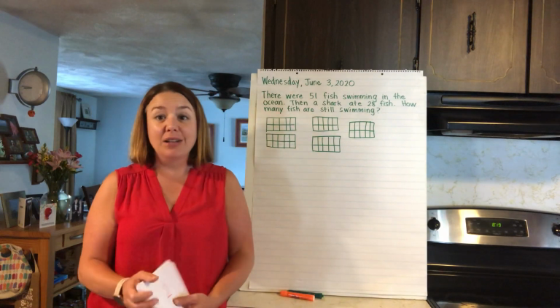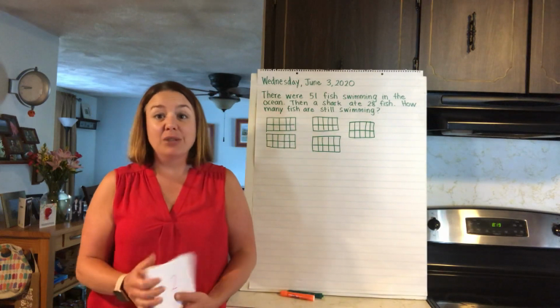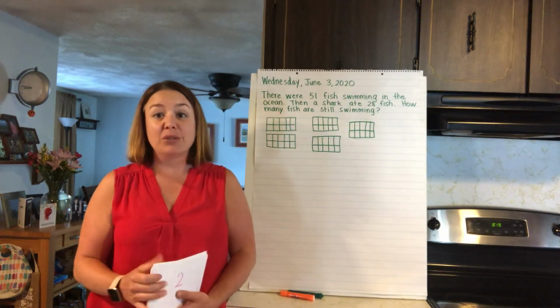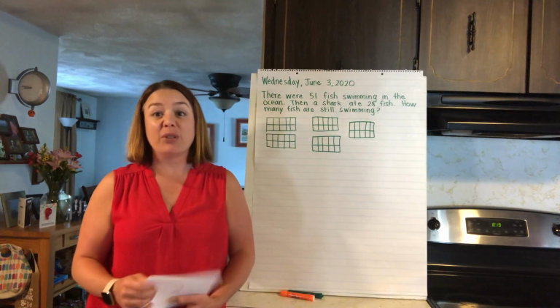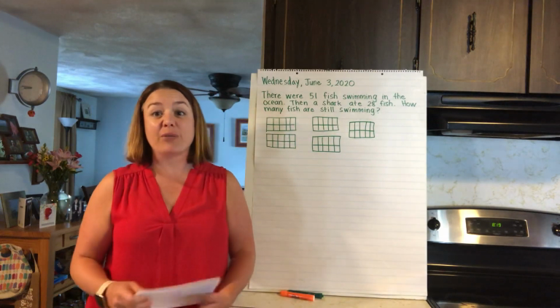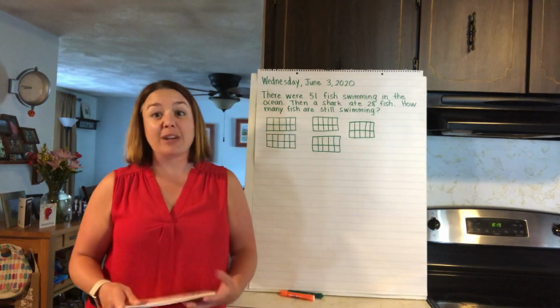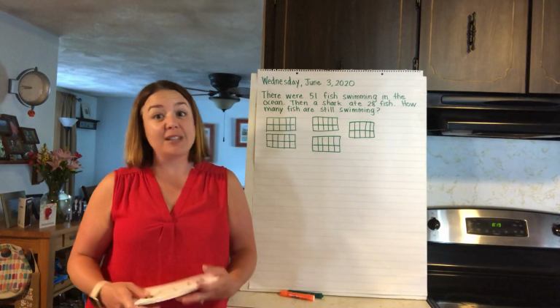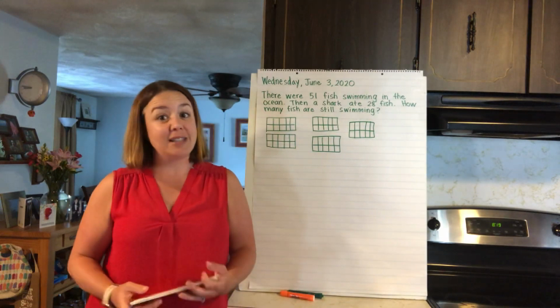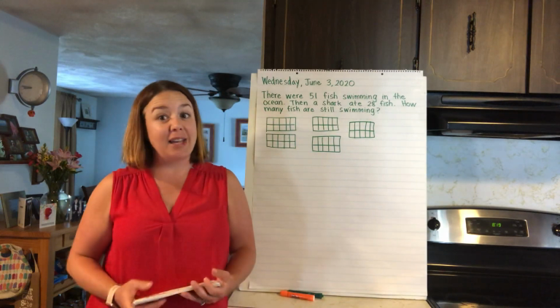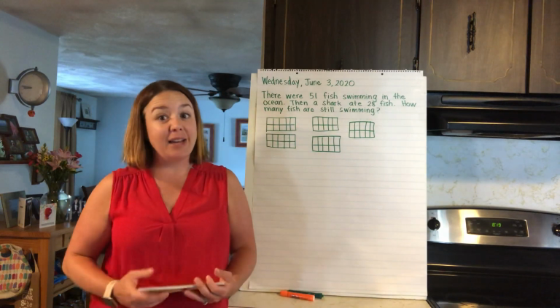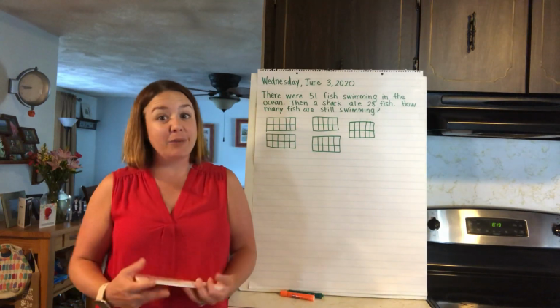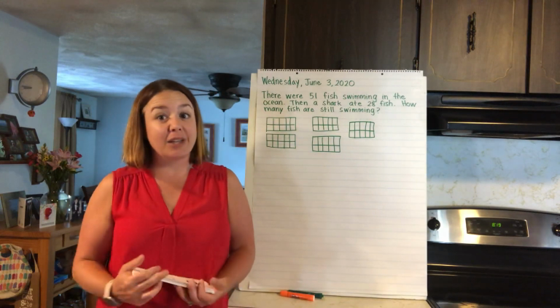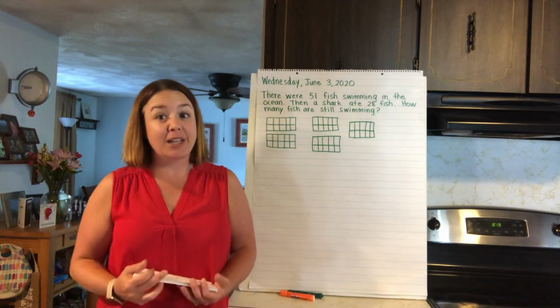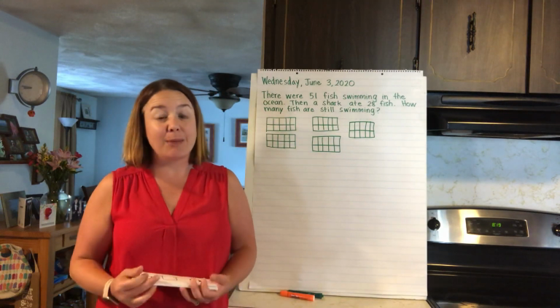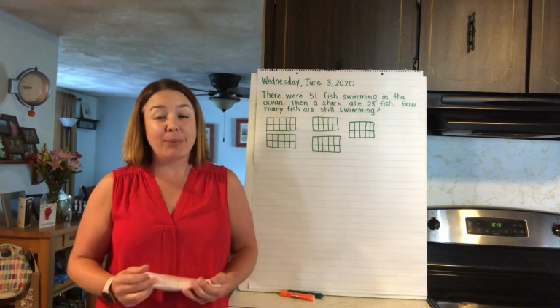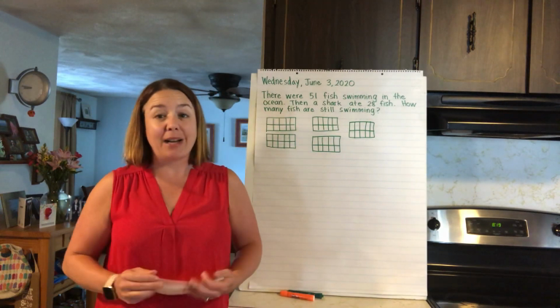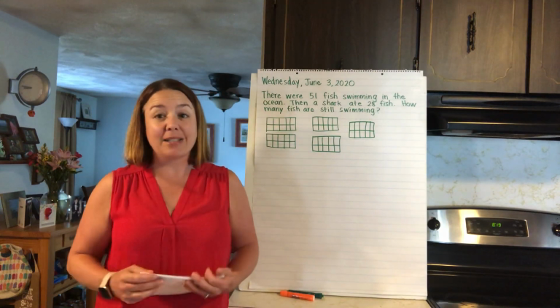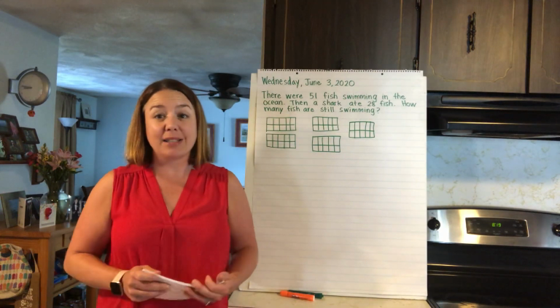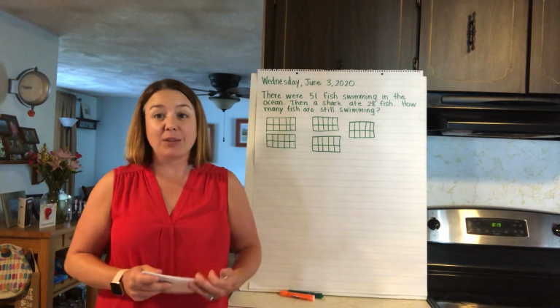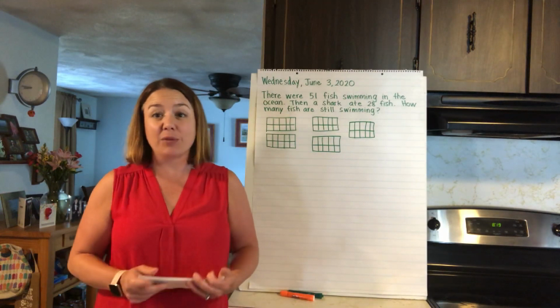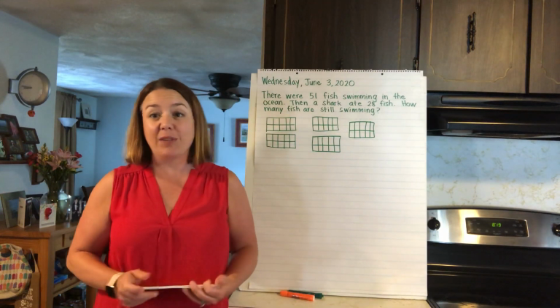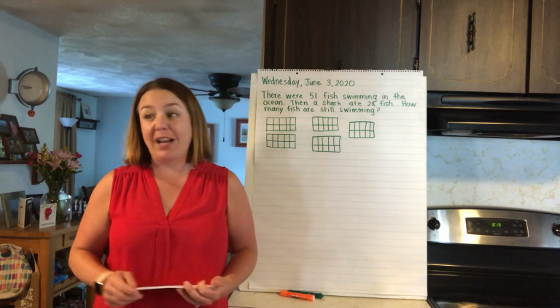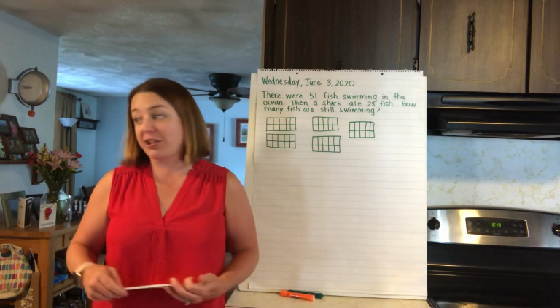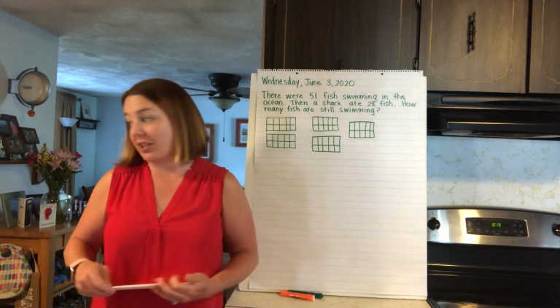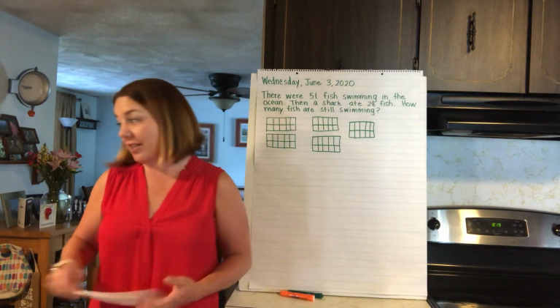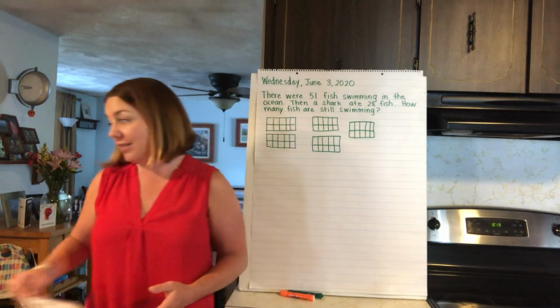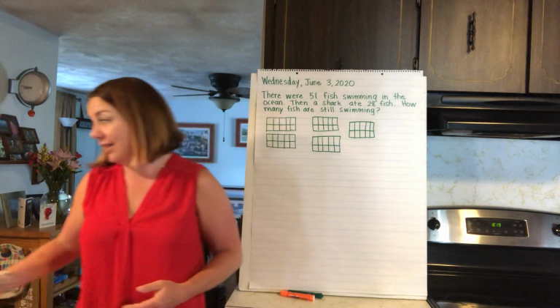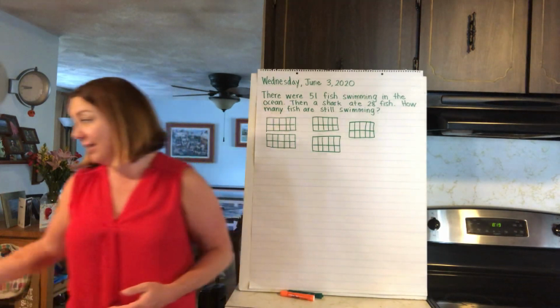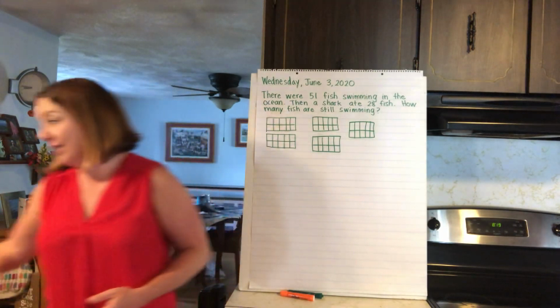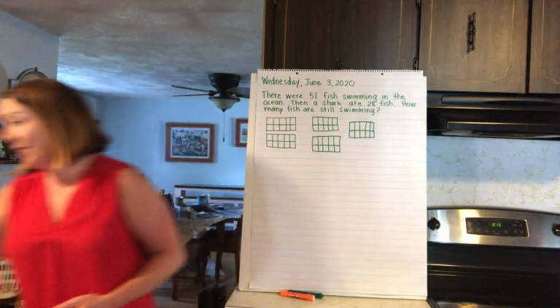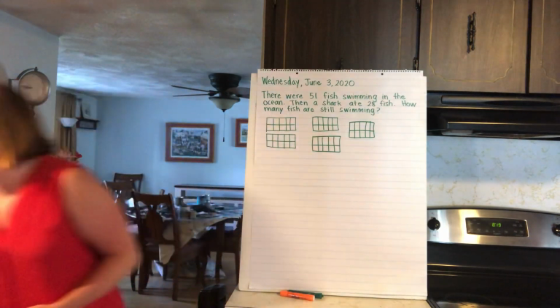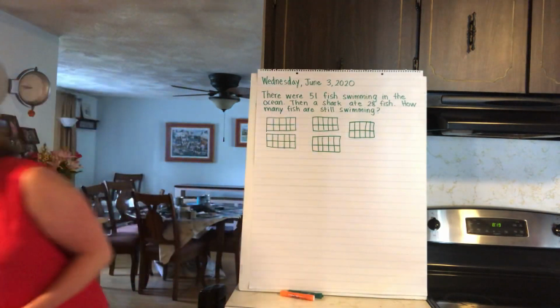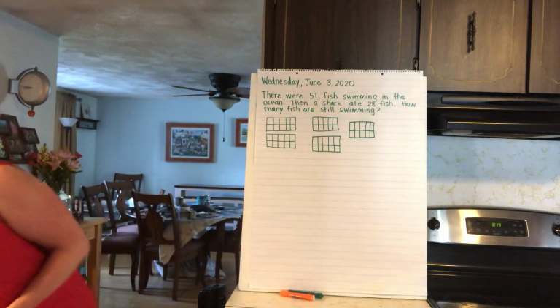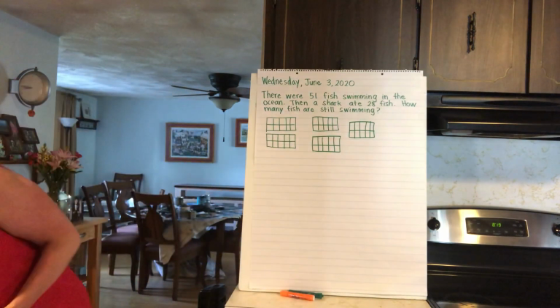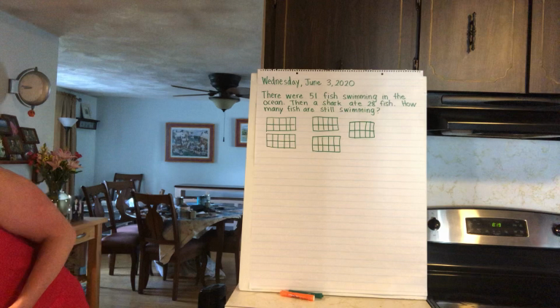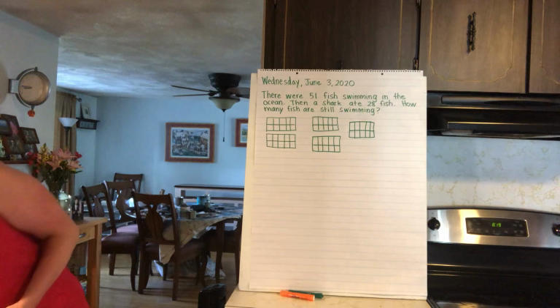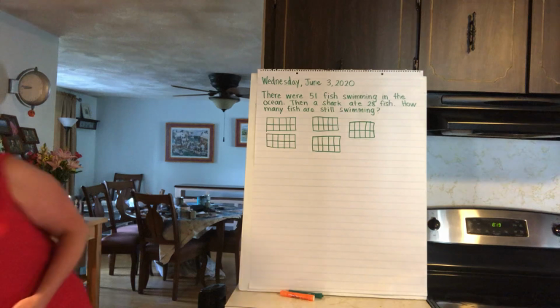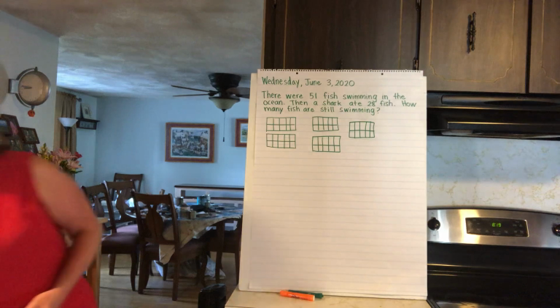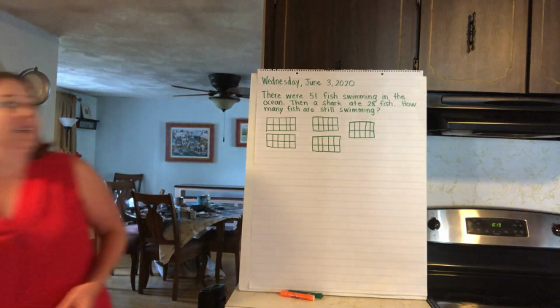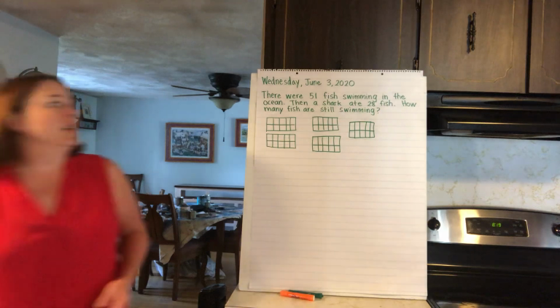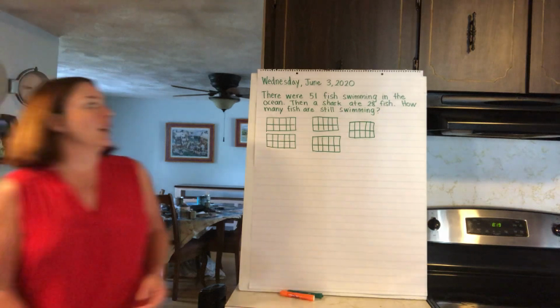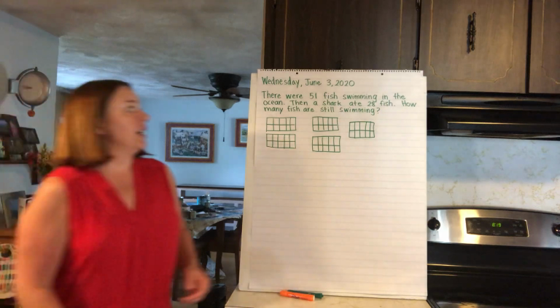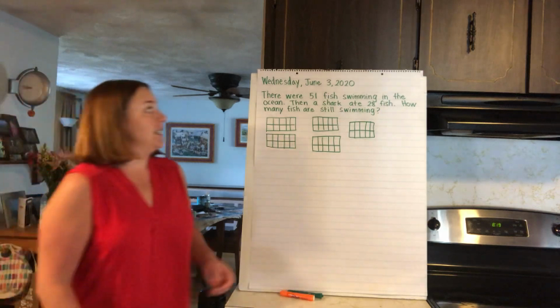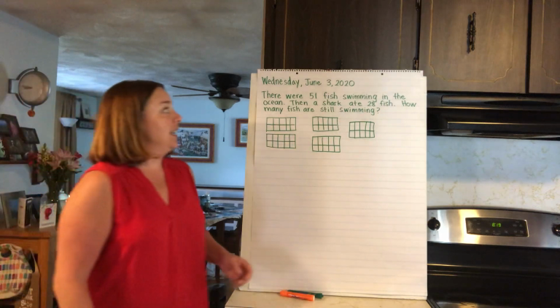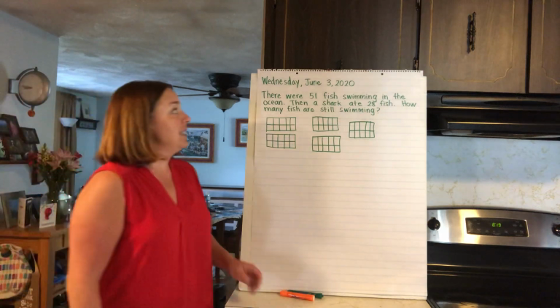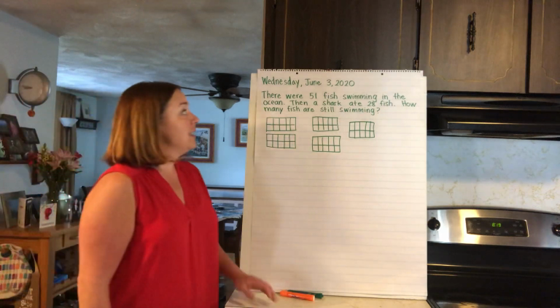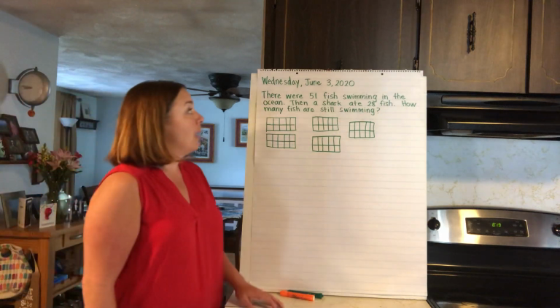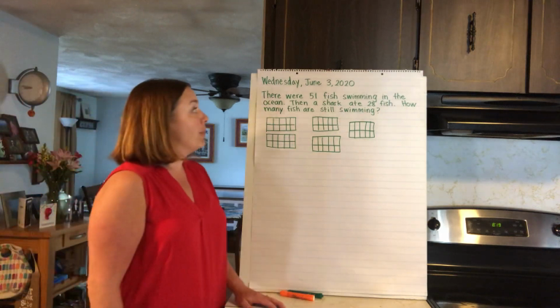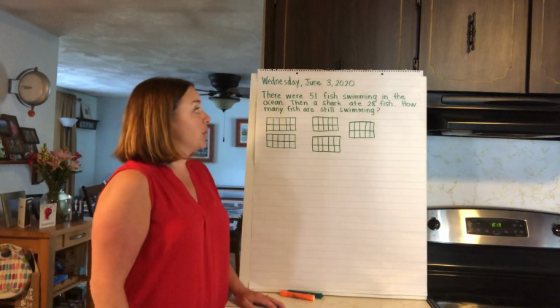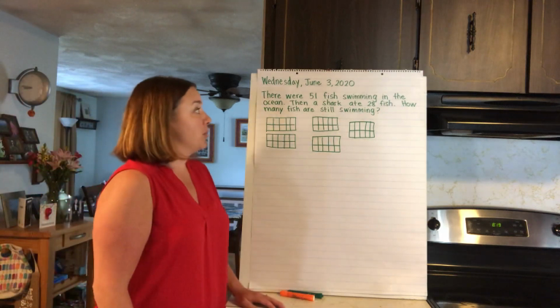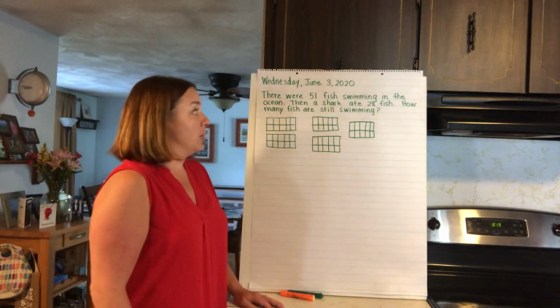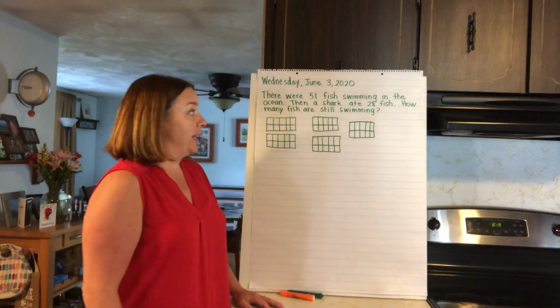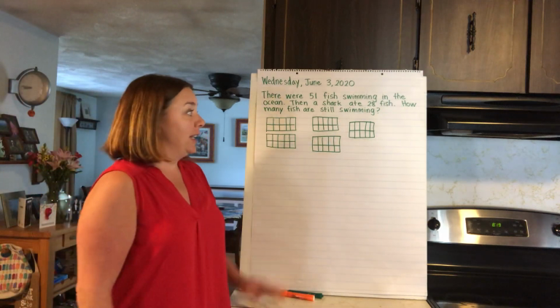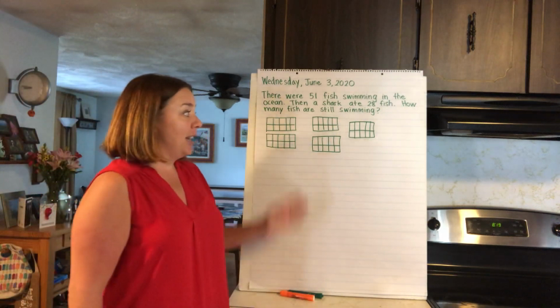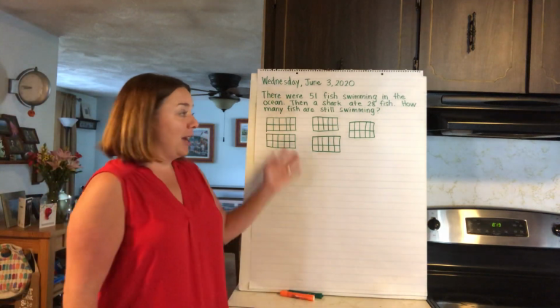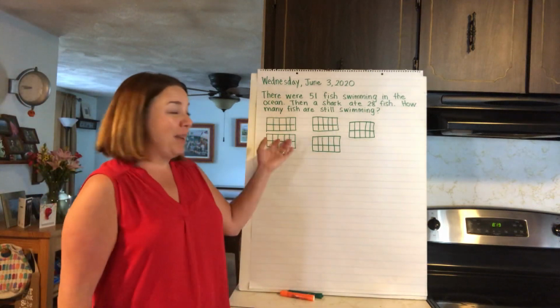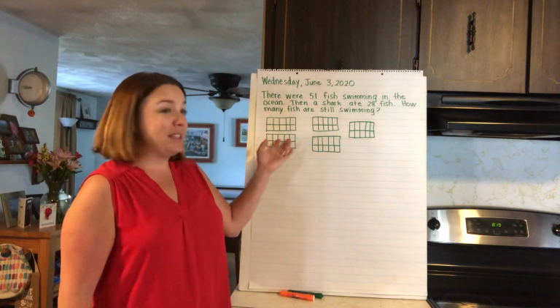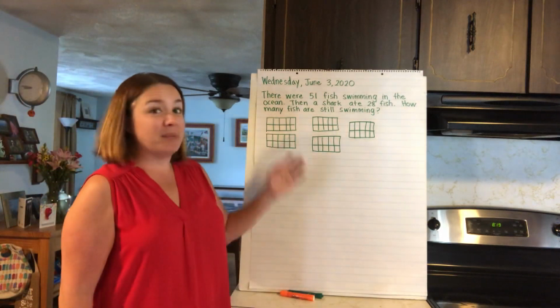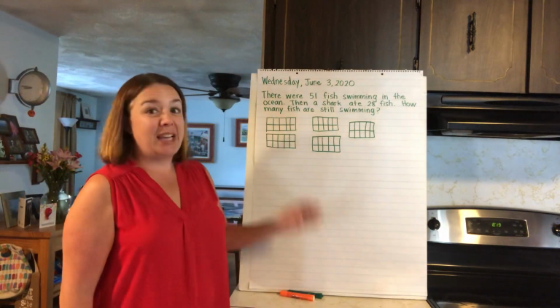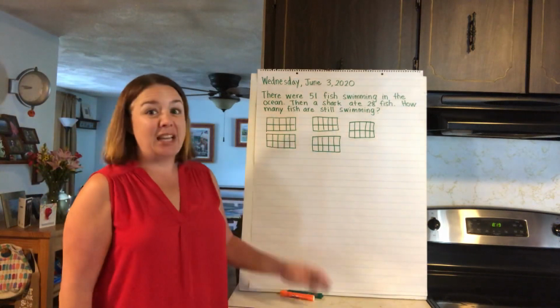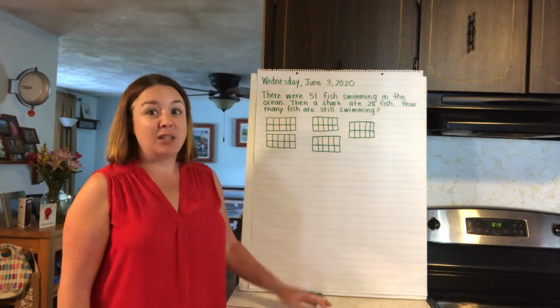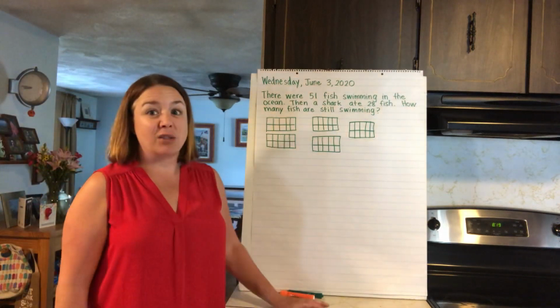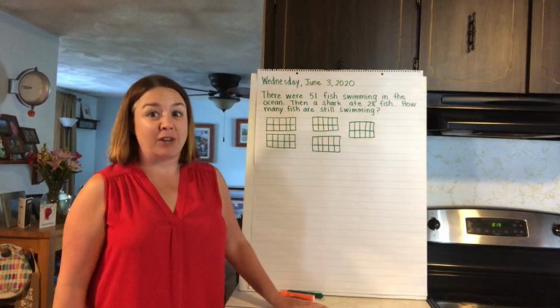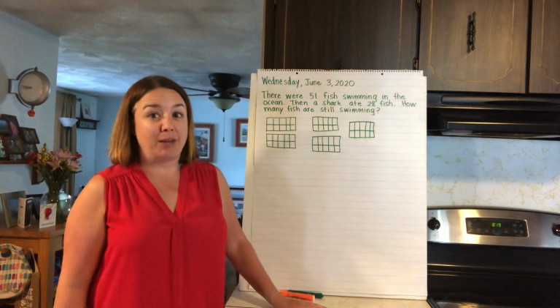So the friends of 10 — we're going to keep practicing those flashcards. All right, today's number story: I made some 10s frames.